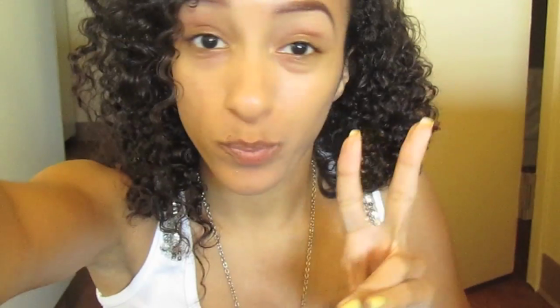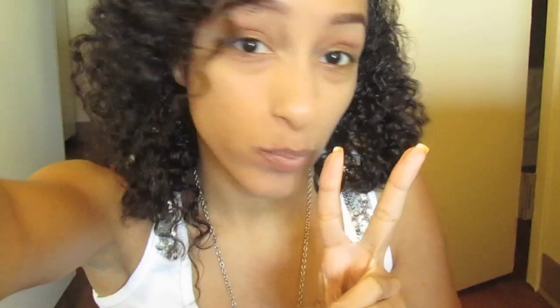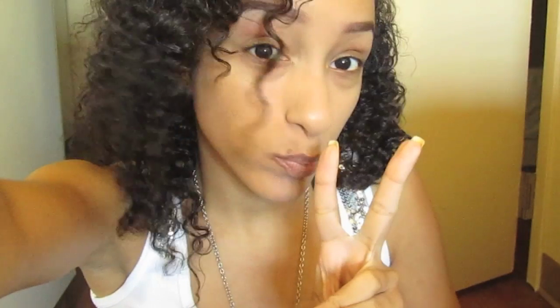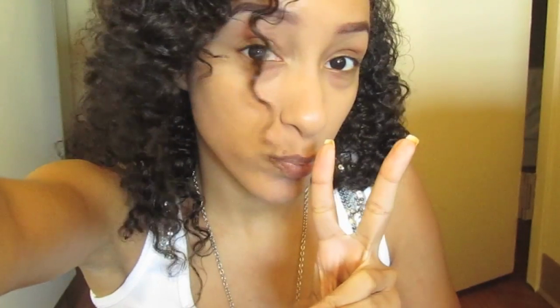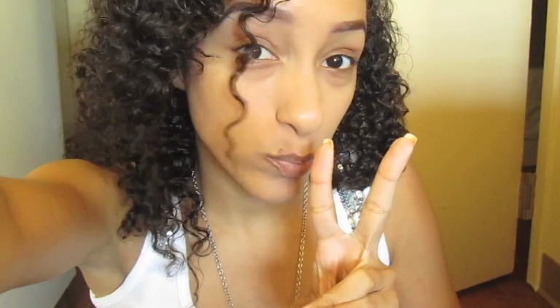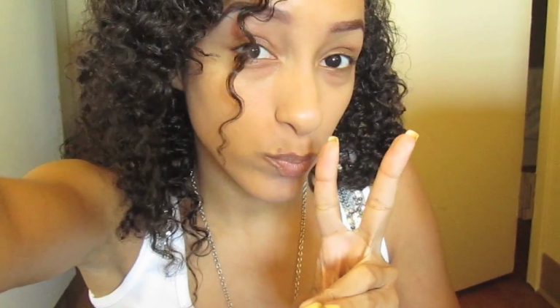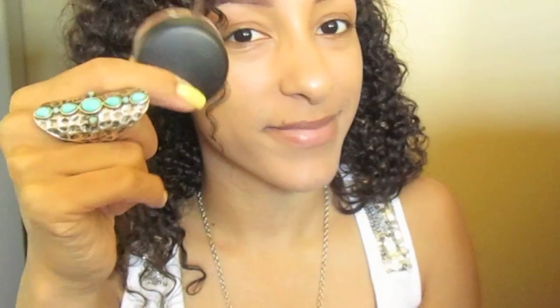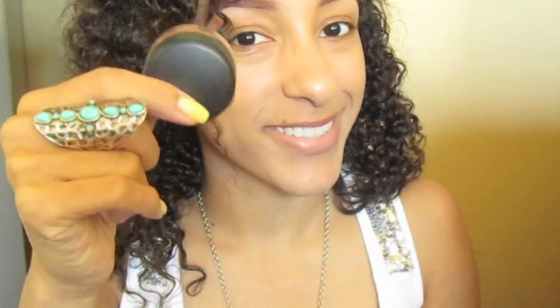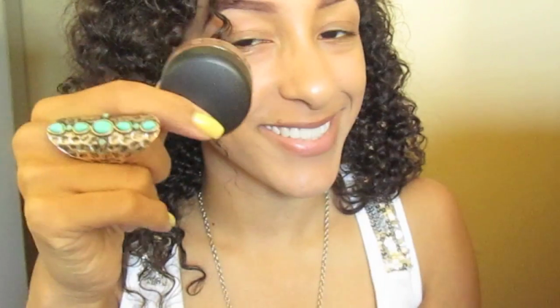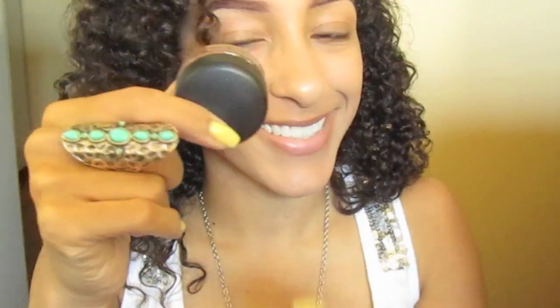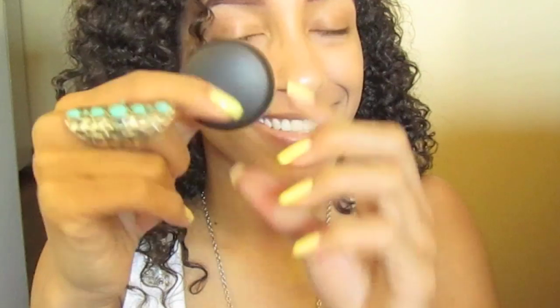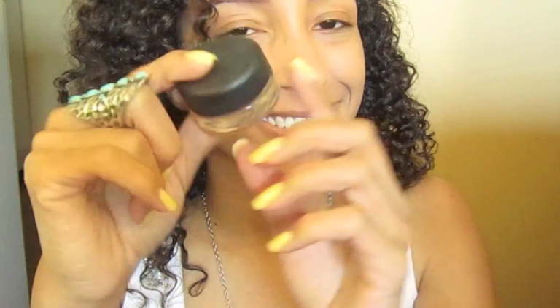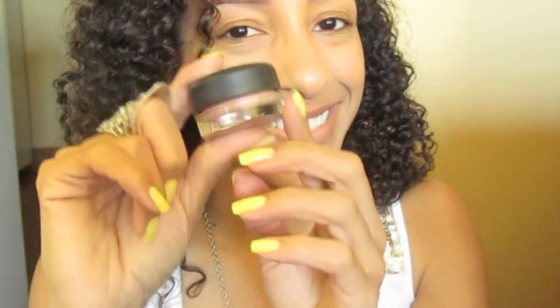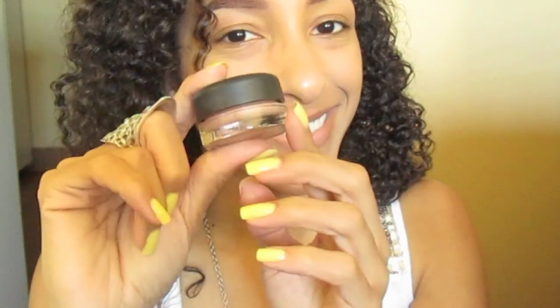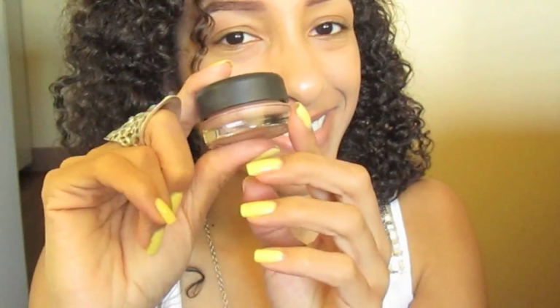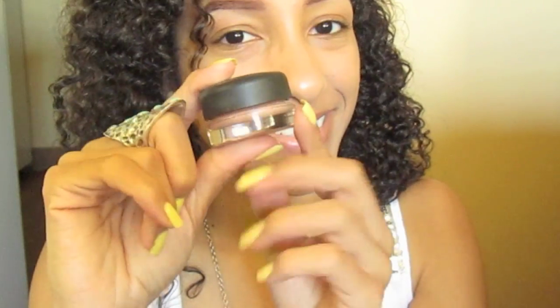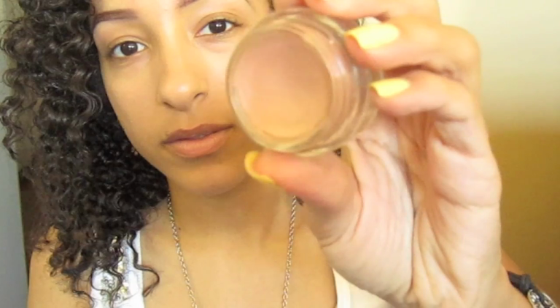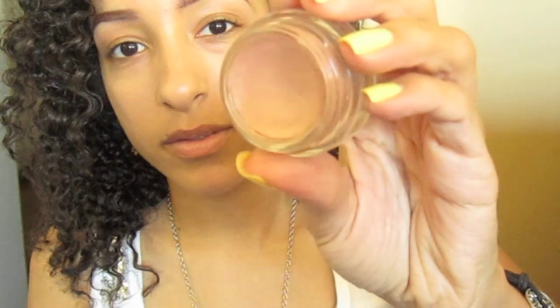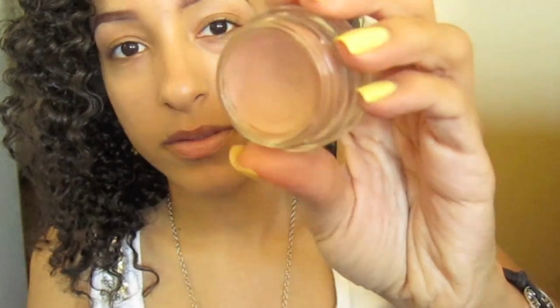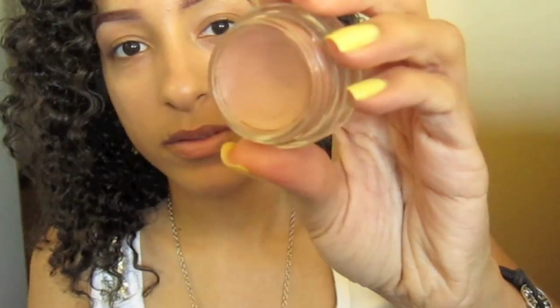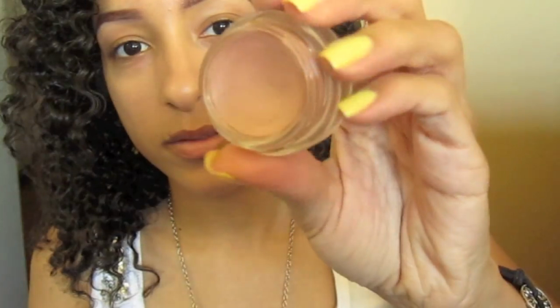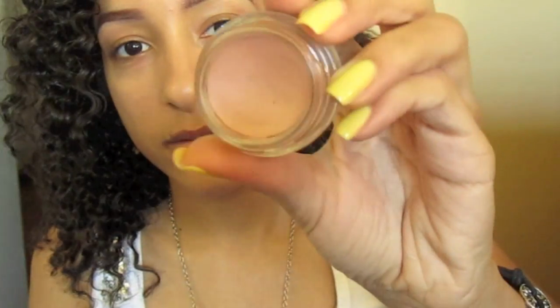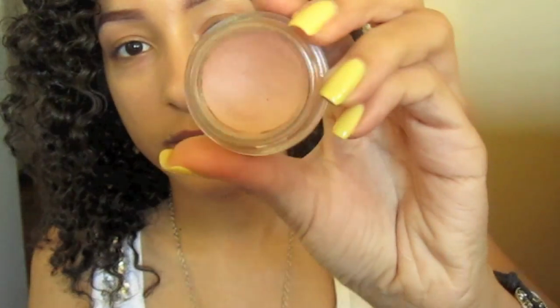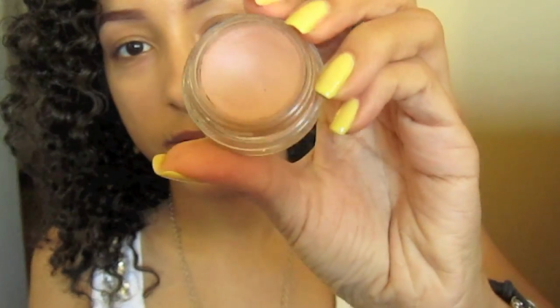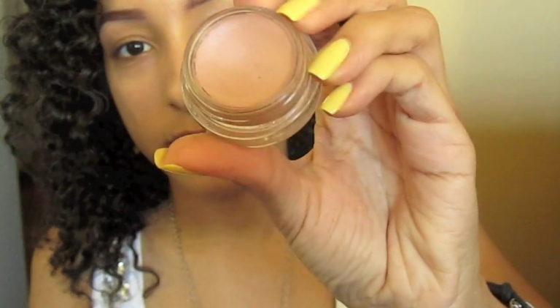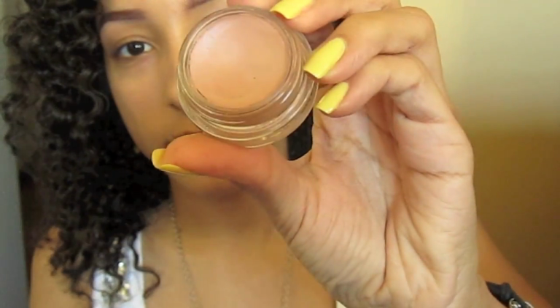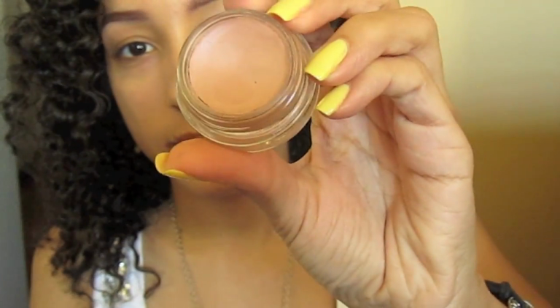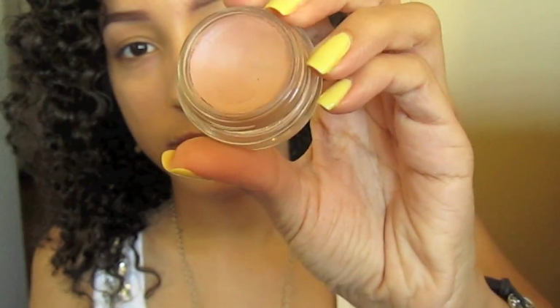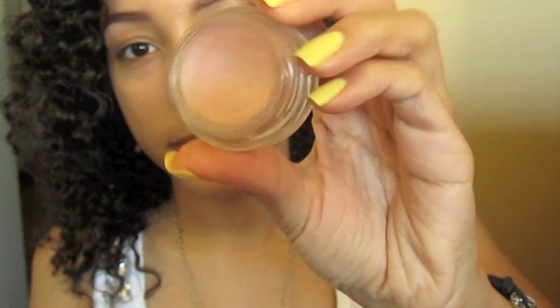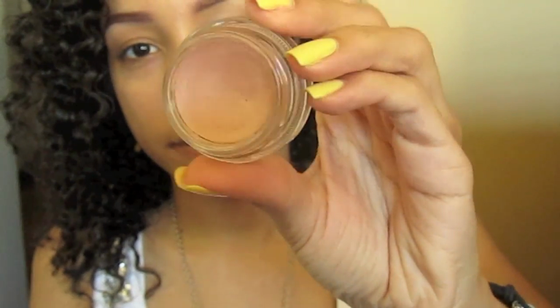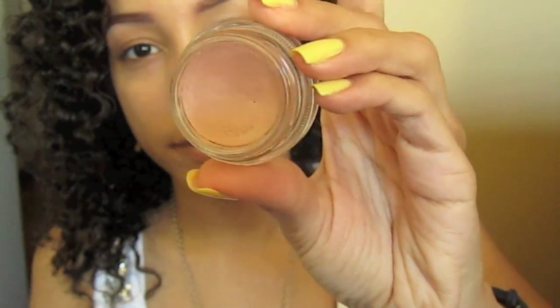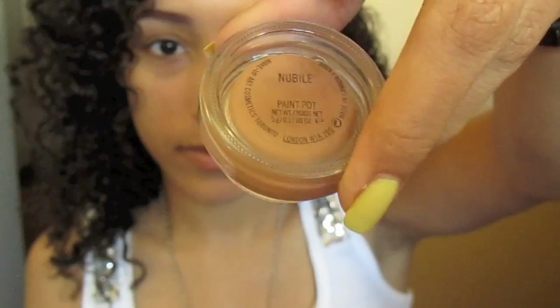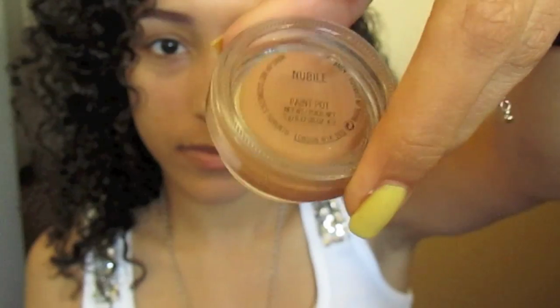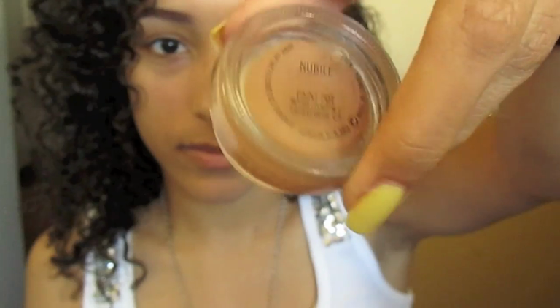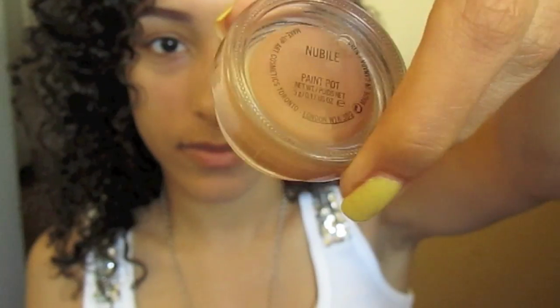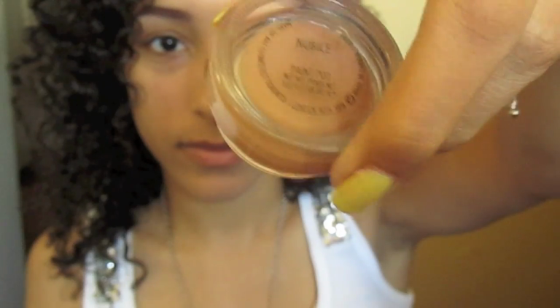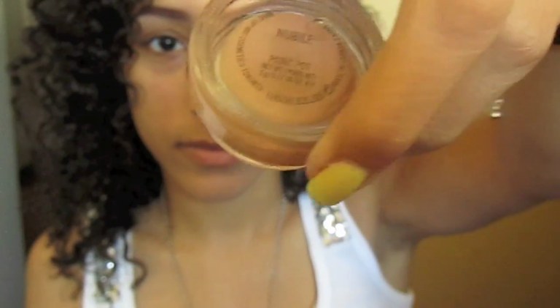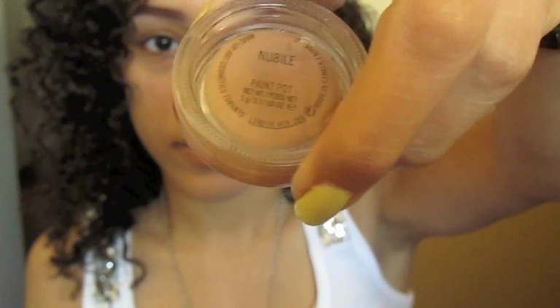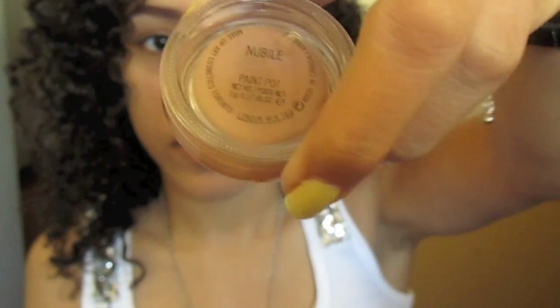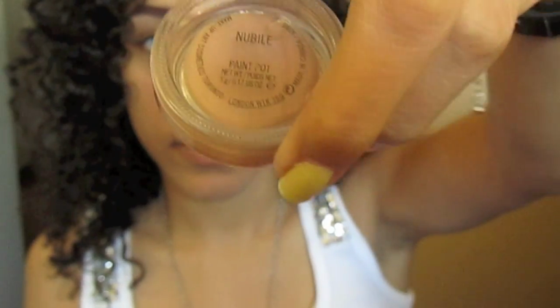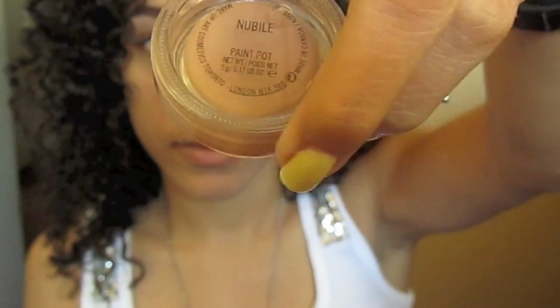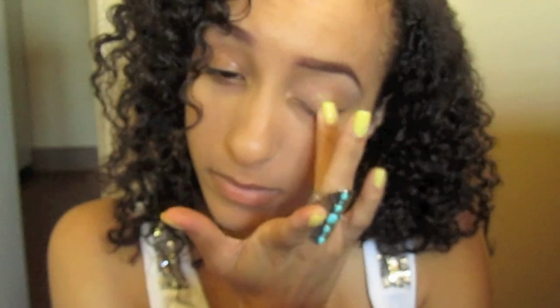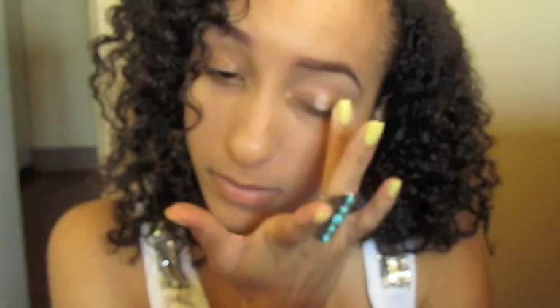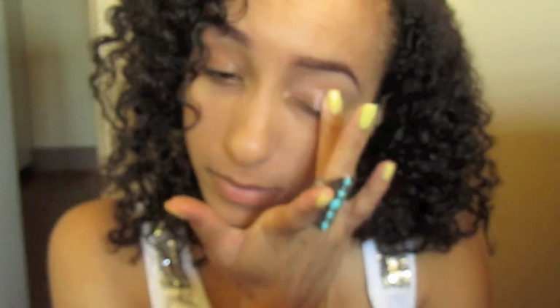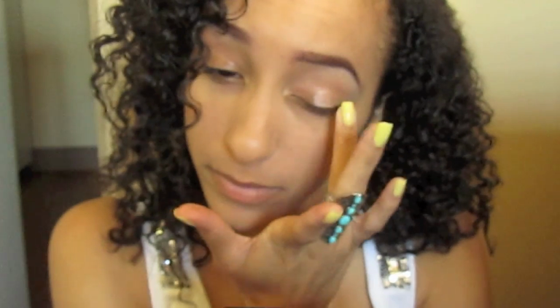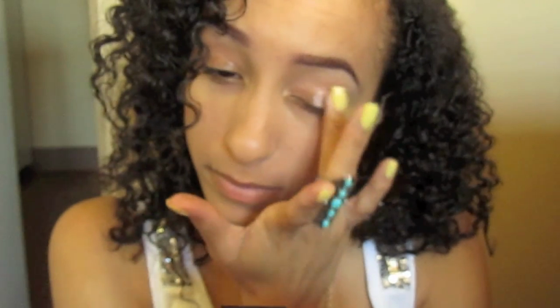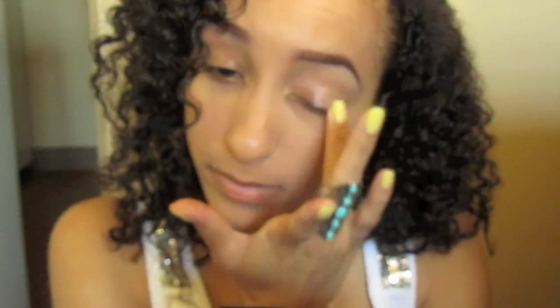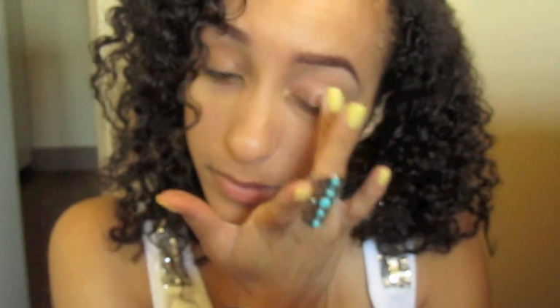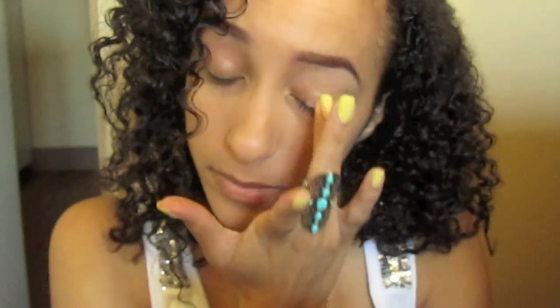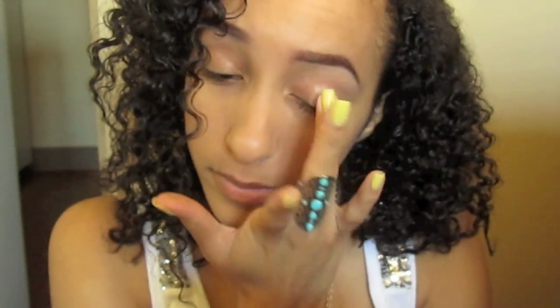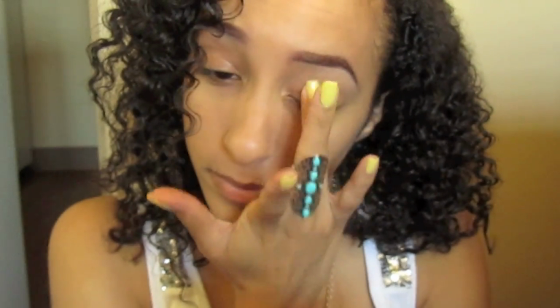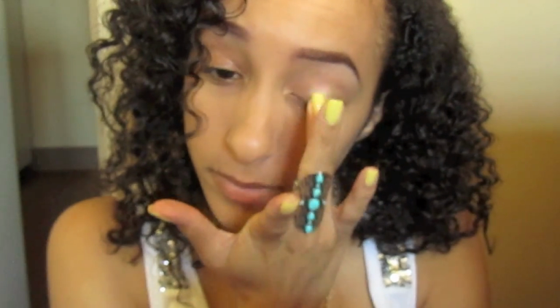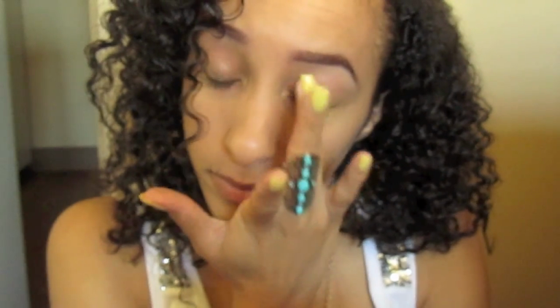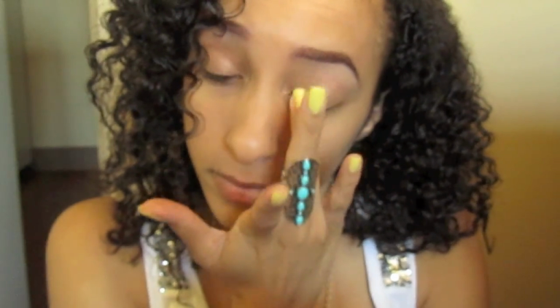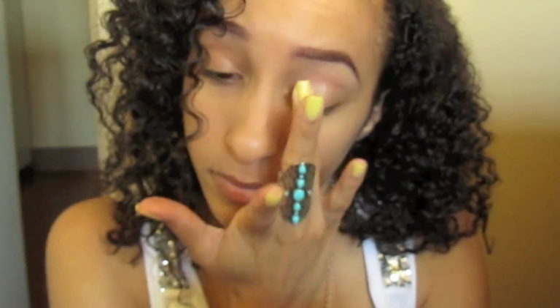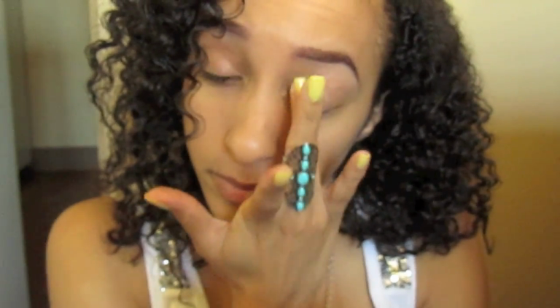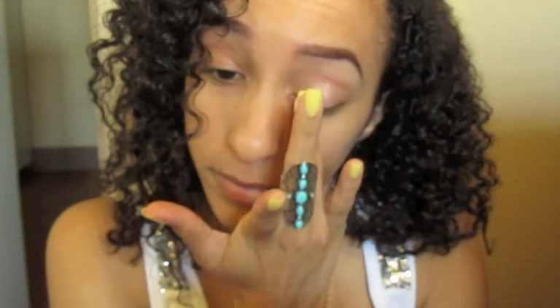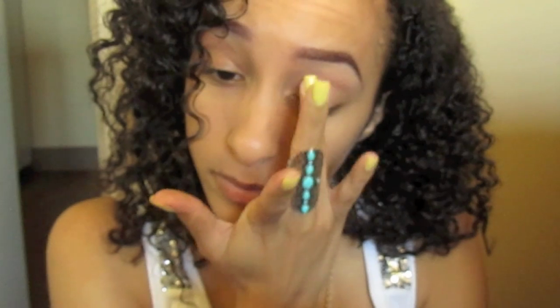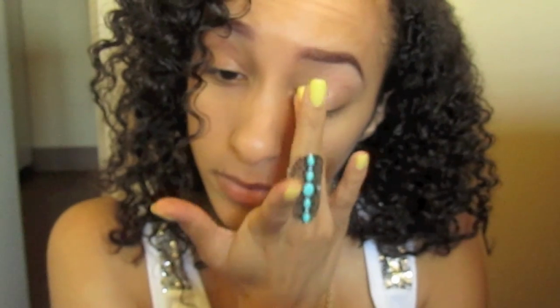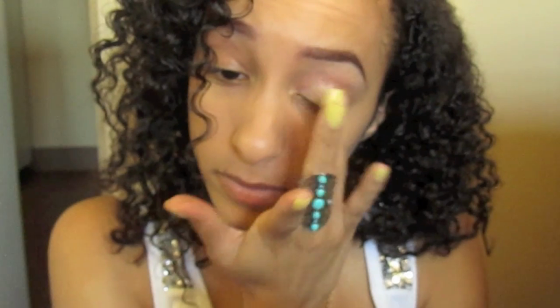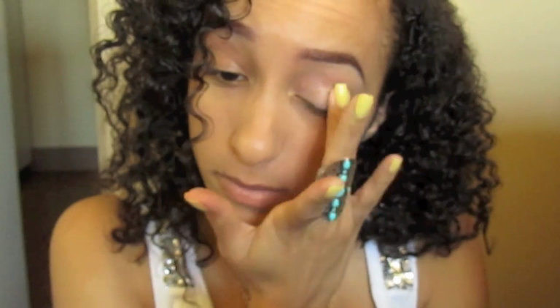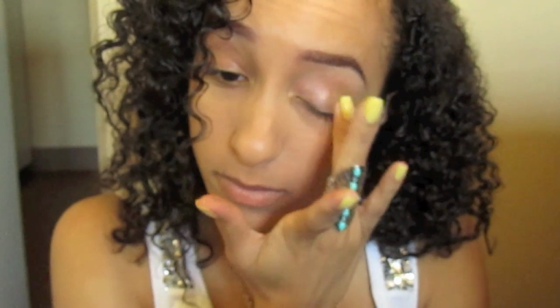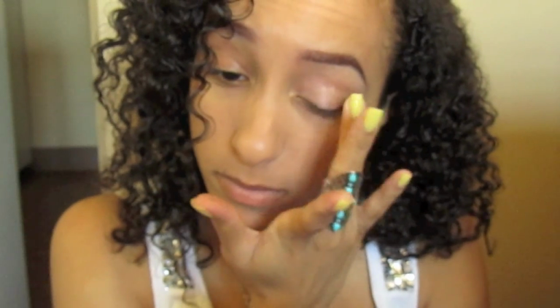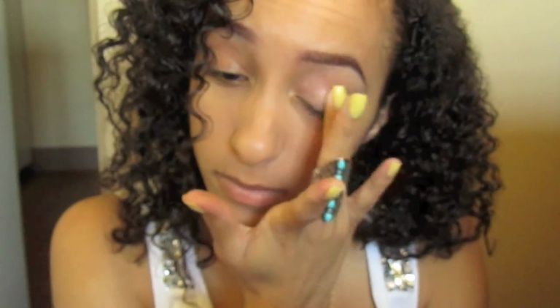Let's get started! Get a primer or base and put that all over your eyelid and up to your brow bone. I'm using Nubao by MAC.